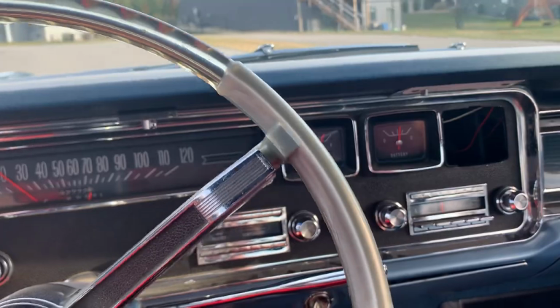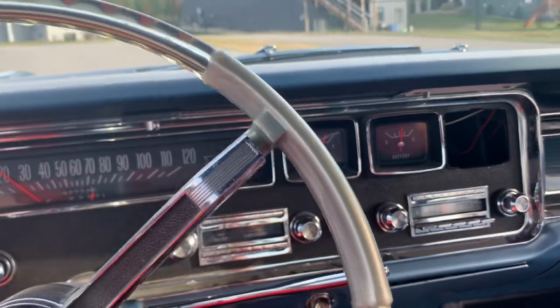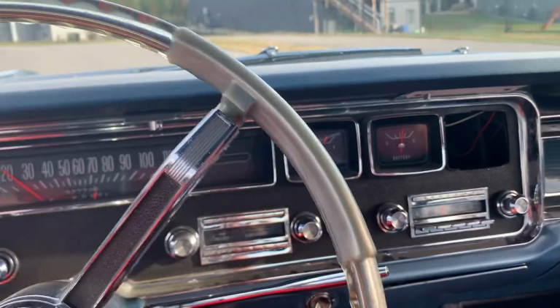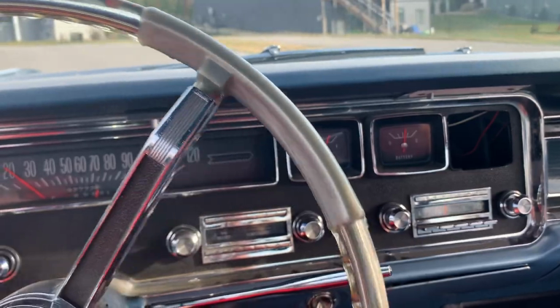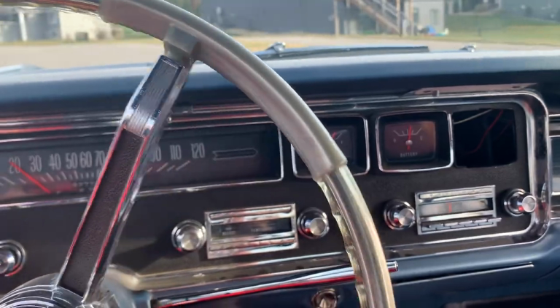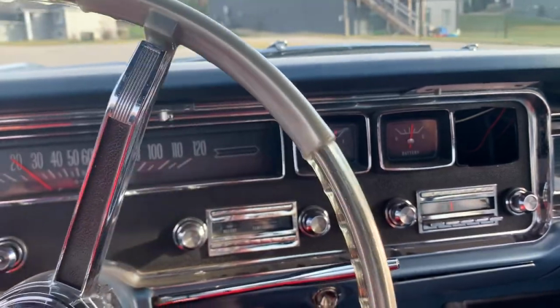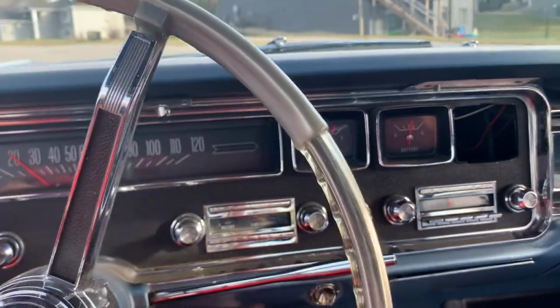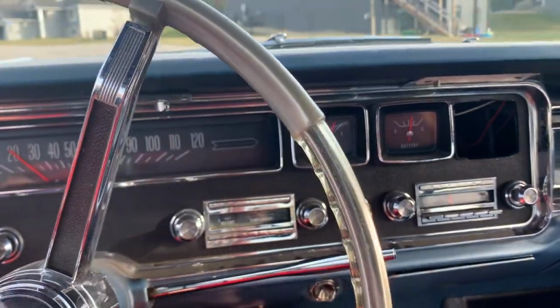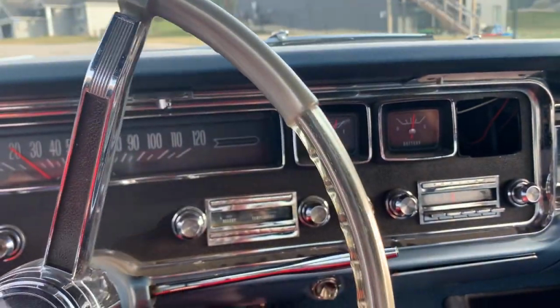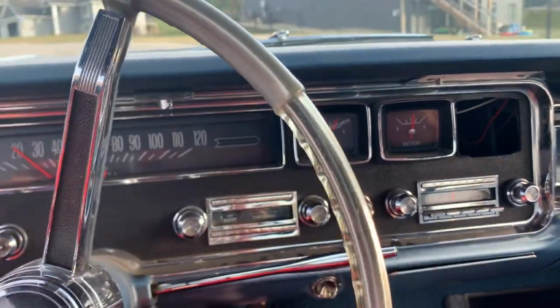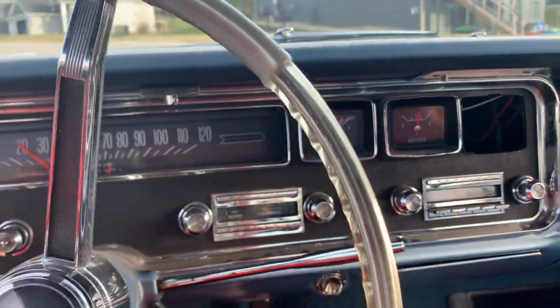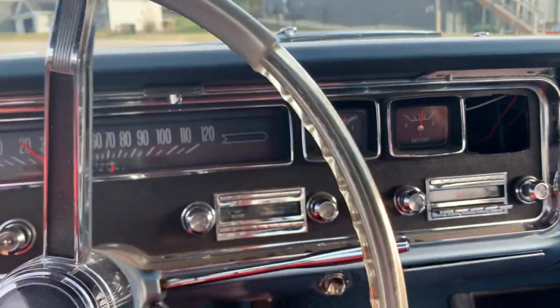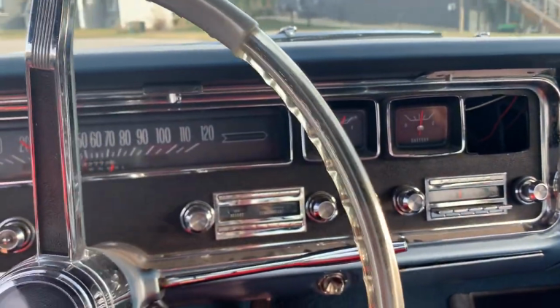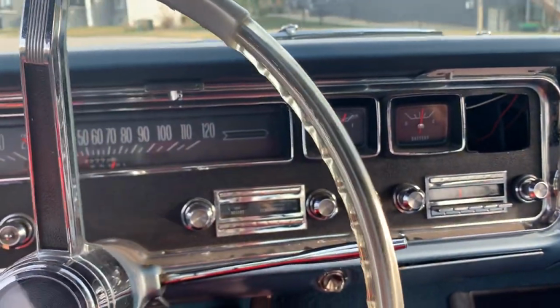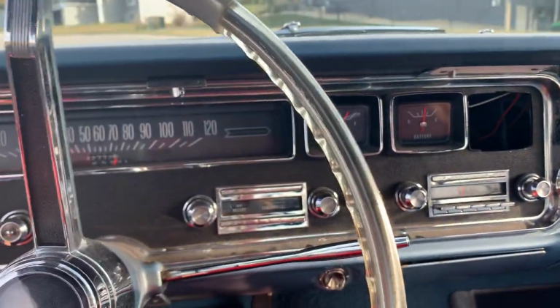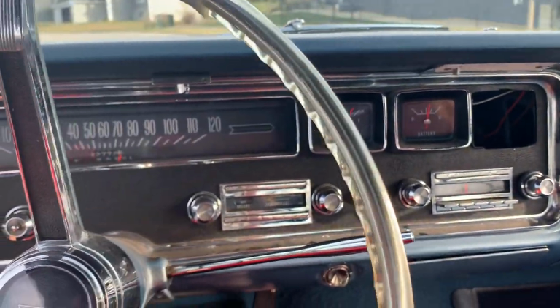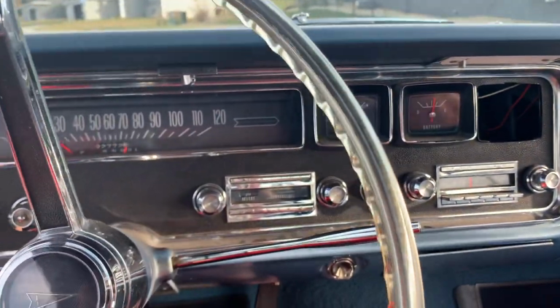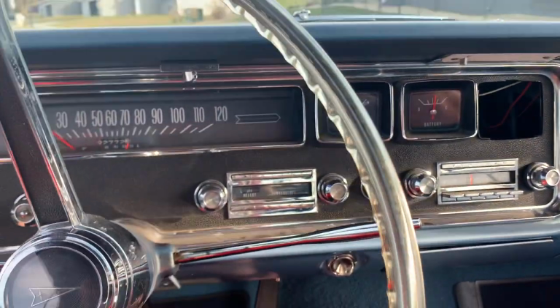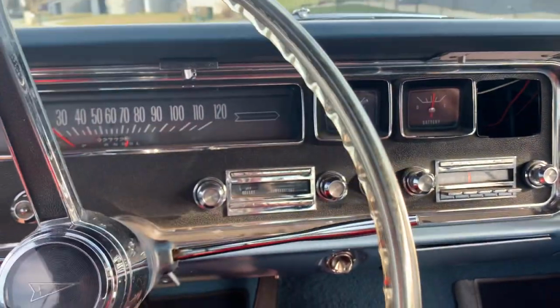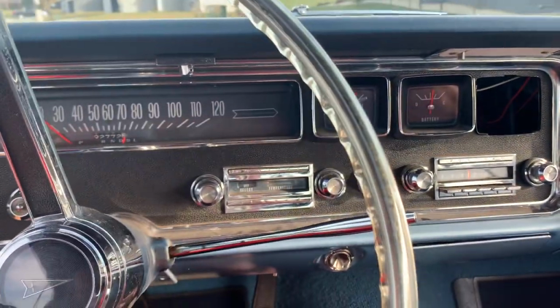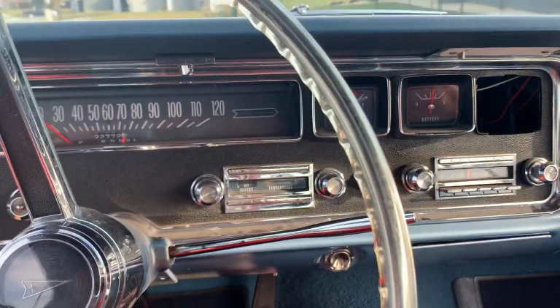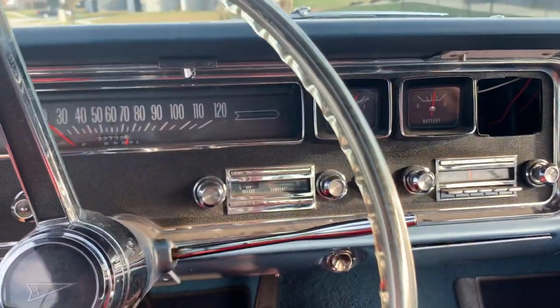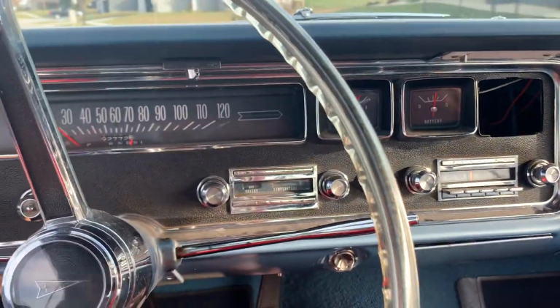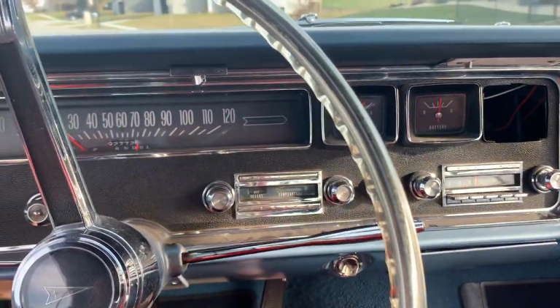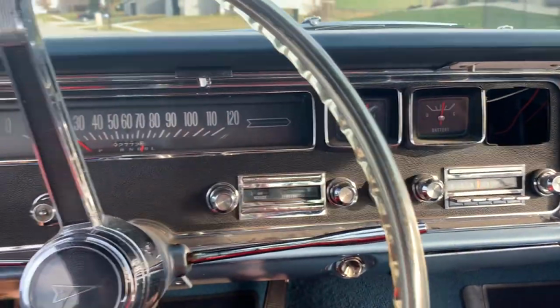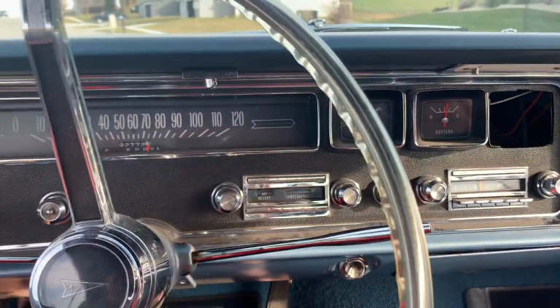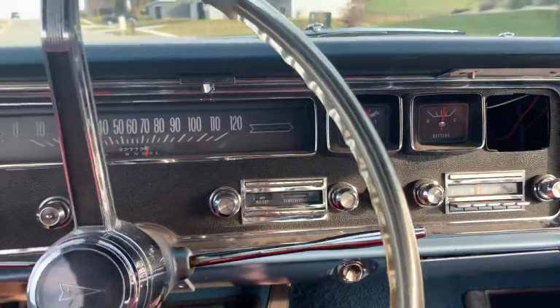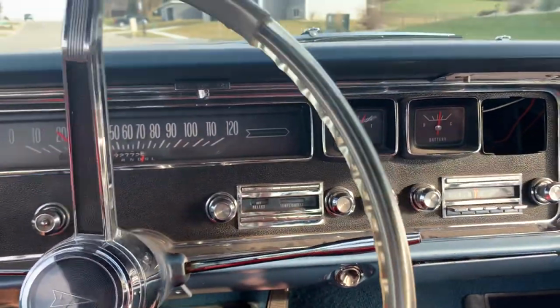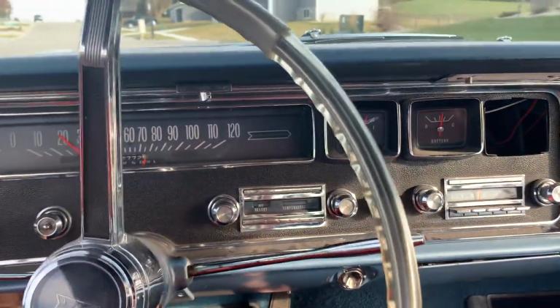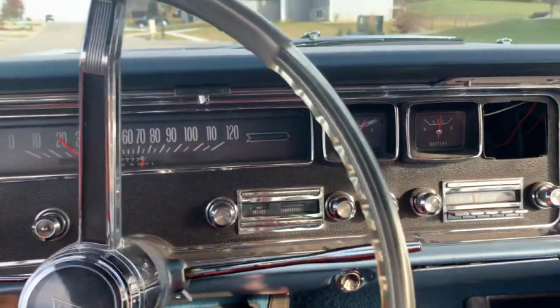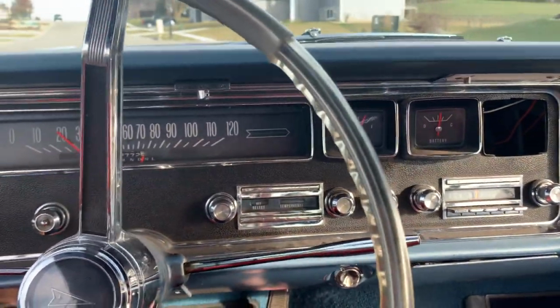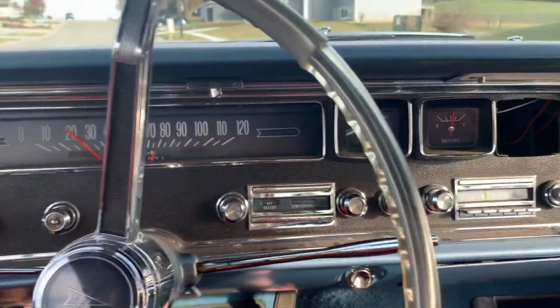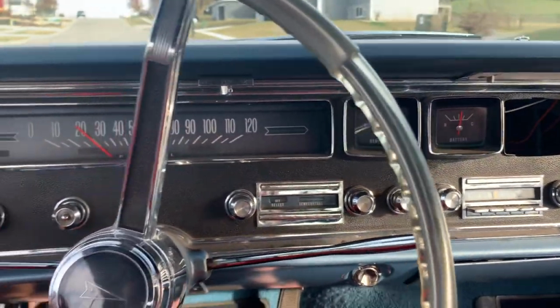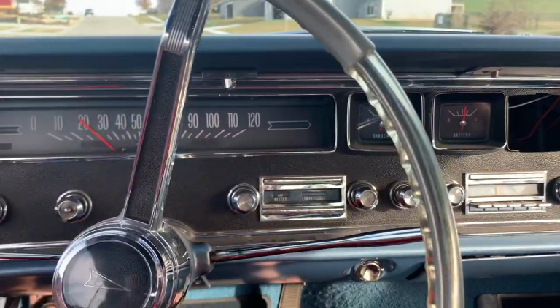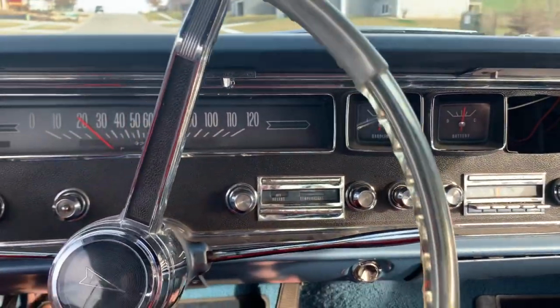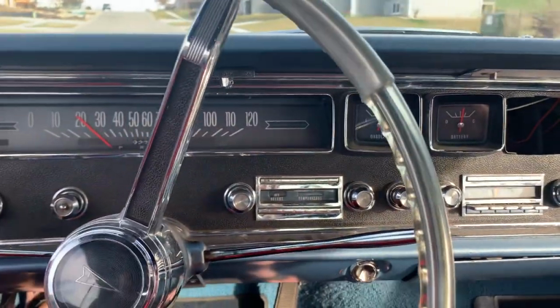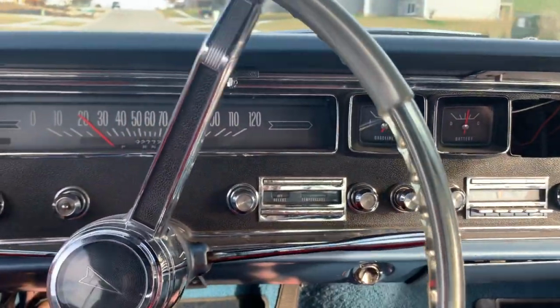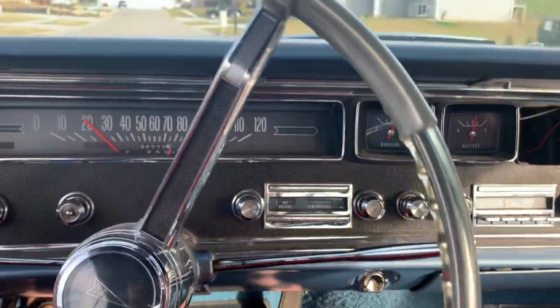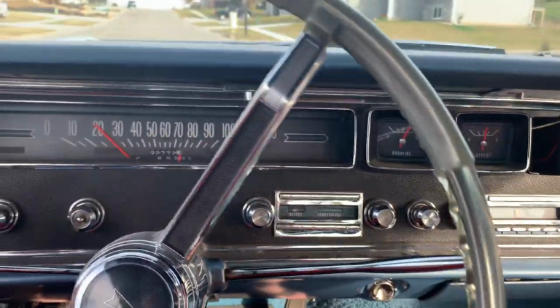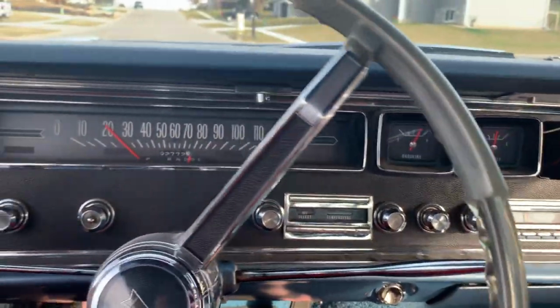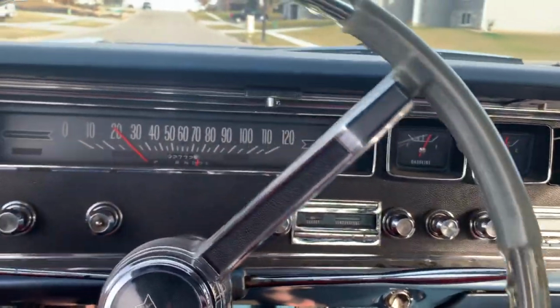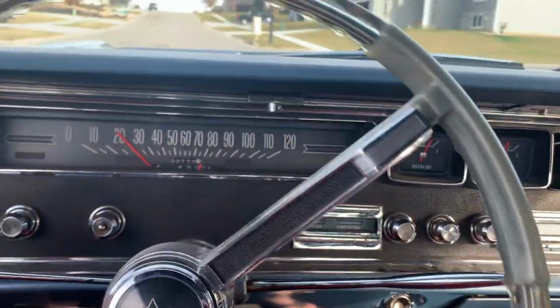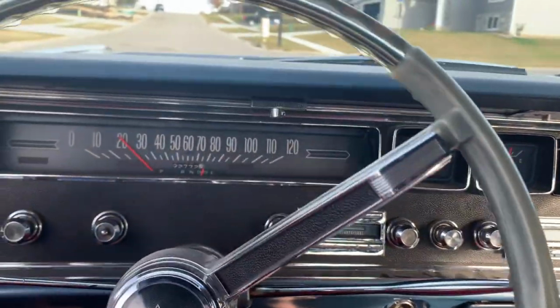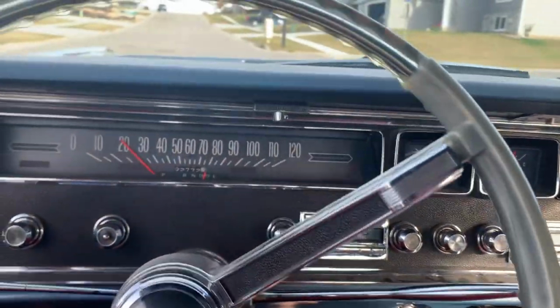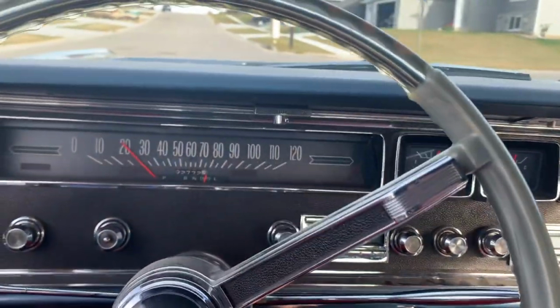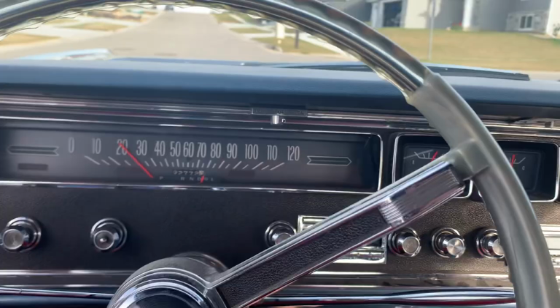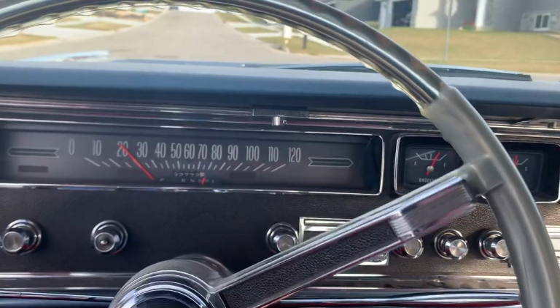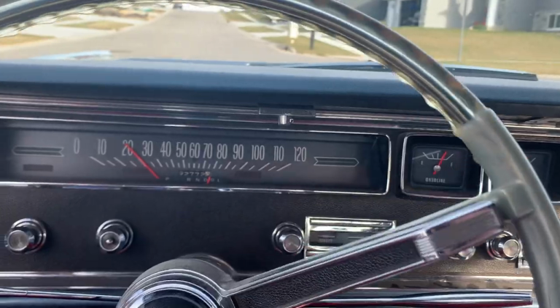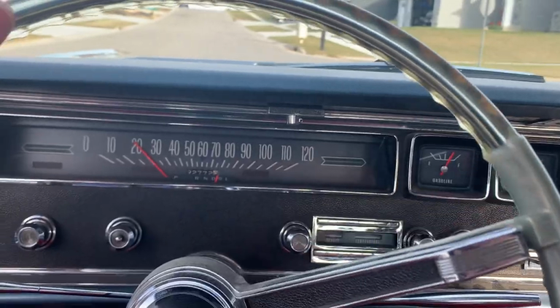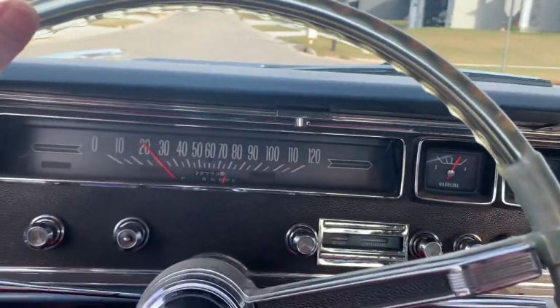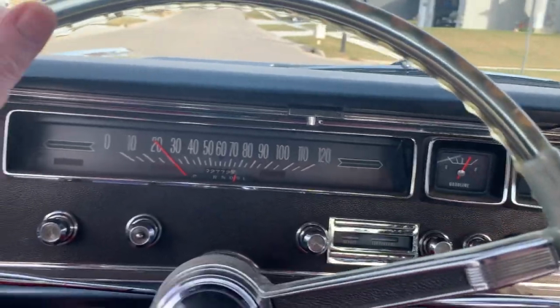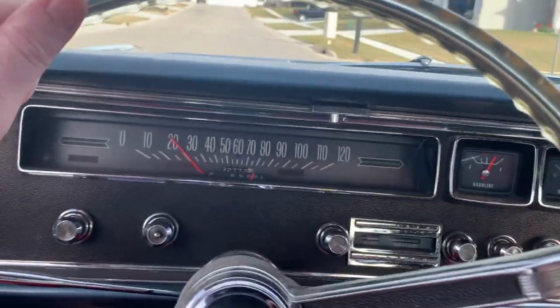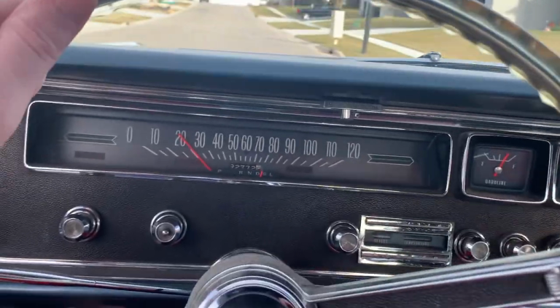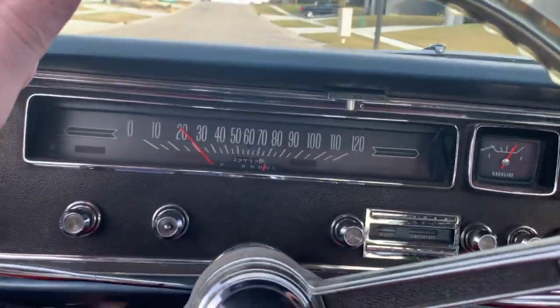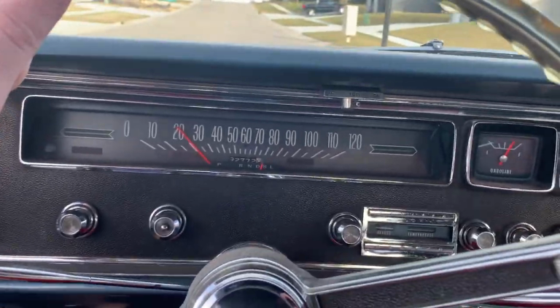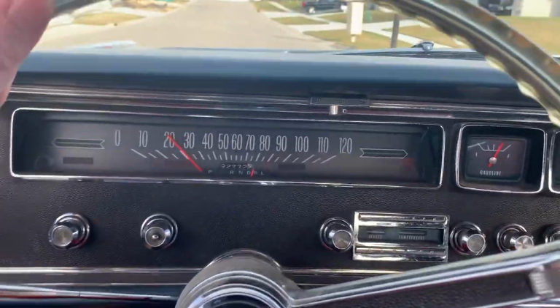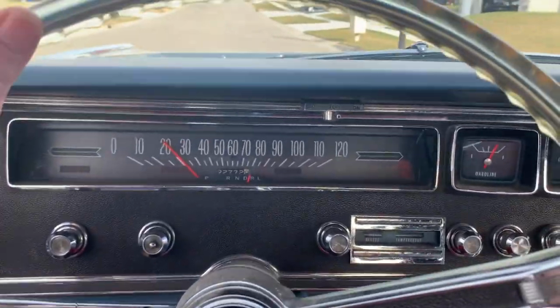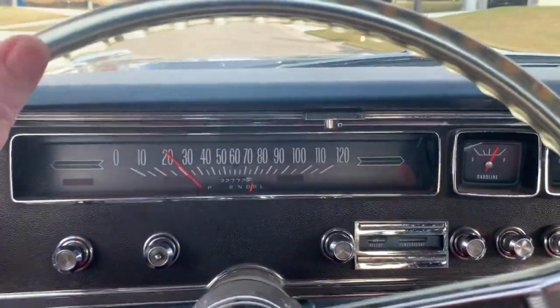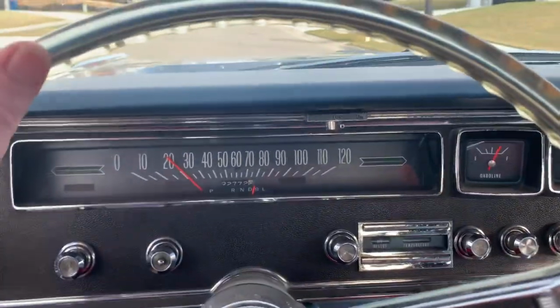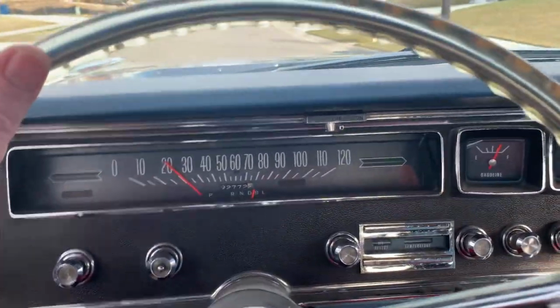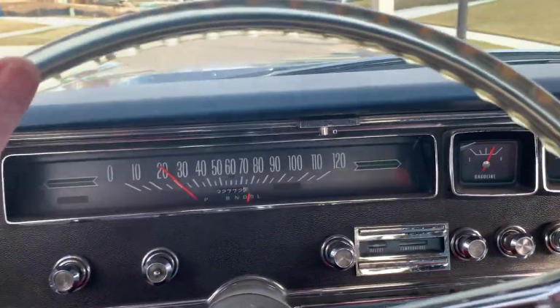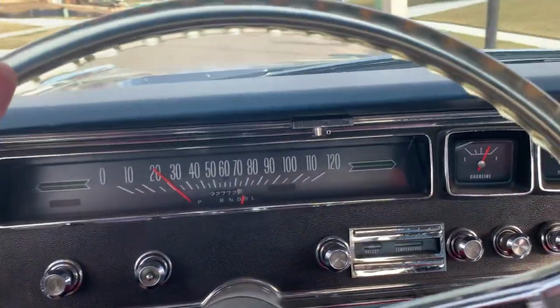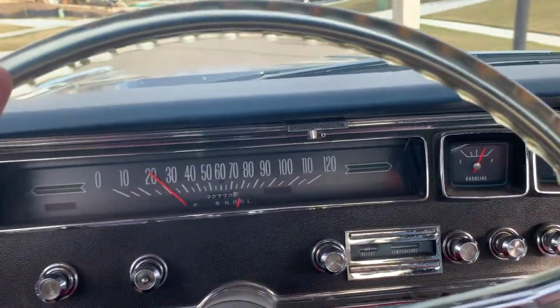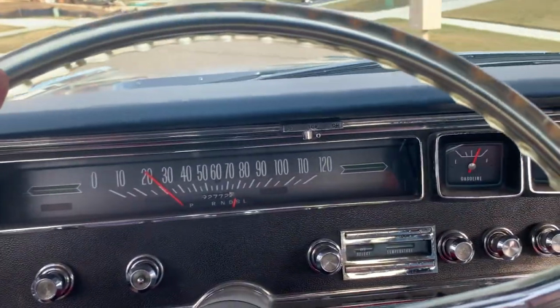Put the top down, keep it up, whatever — just enjoy this car. So this one is for sale. Let me know.